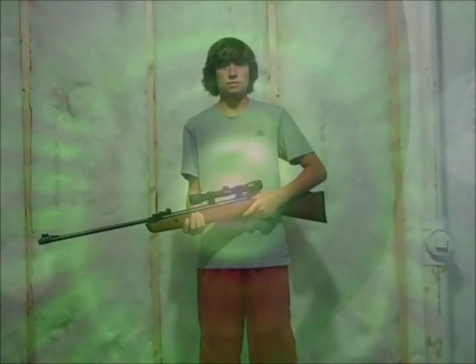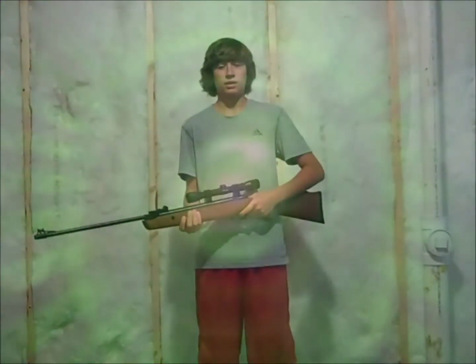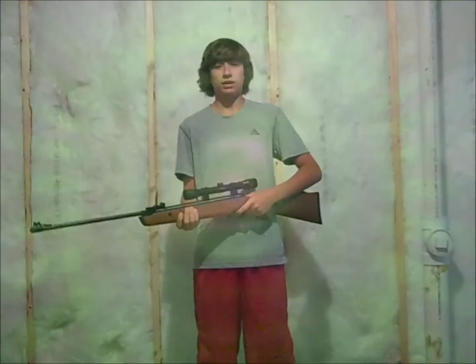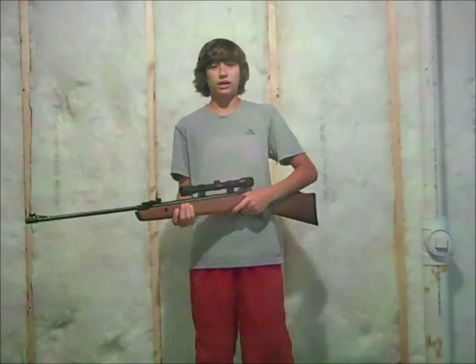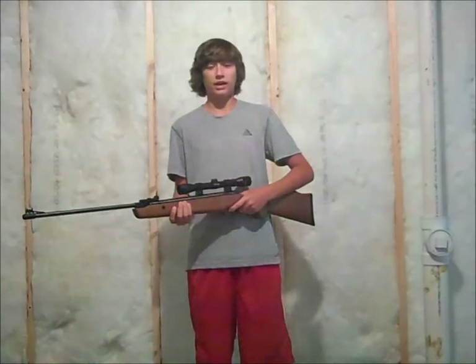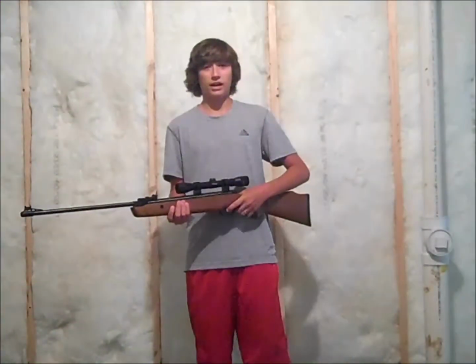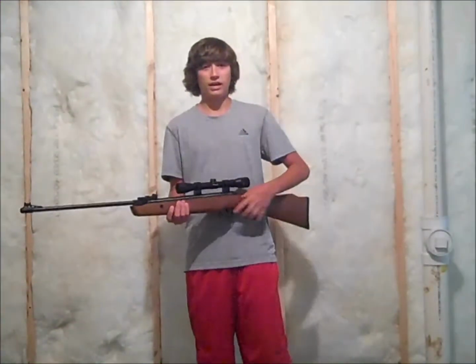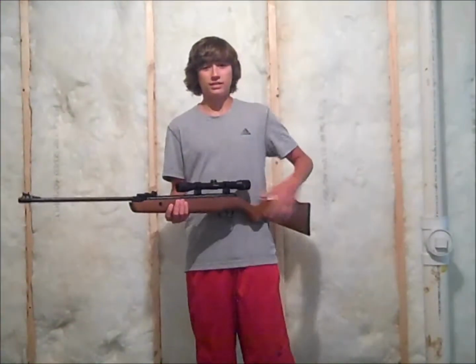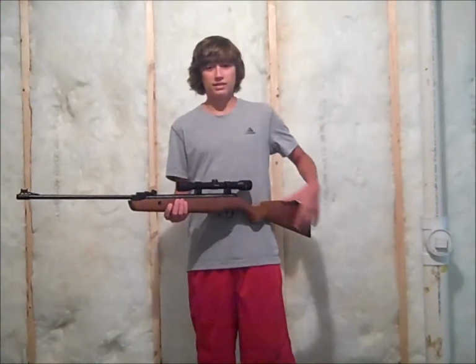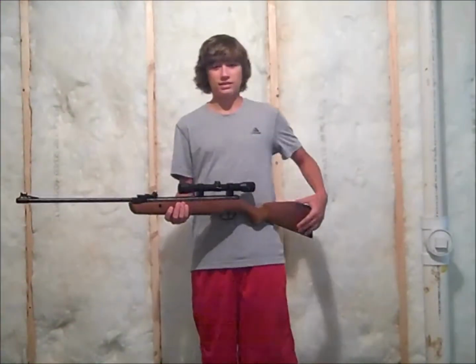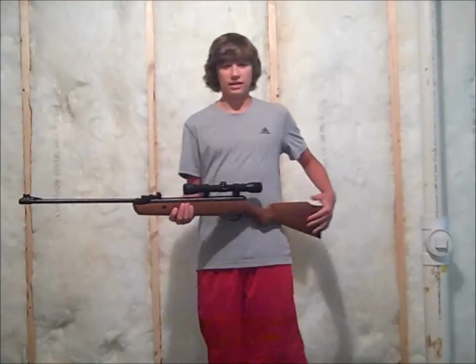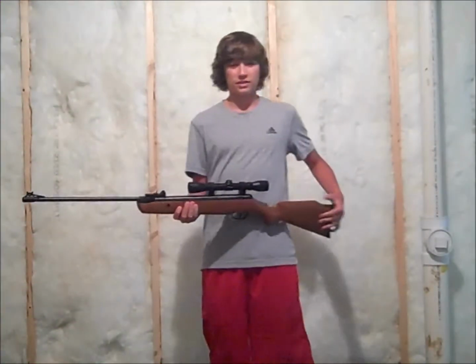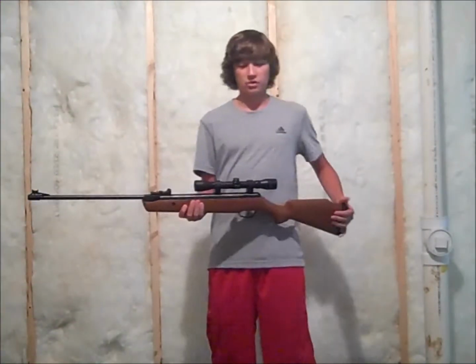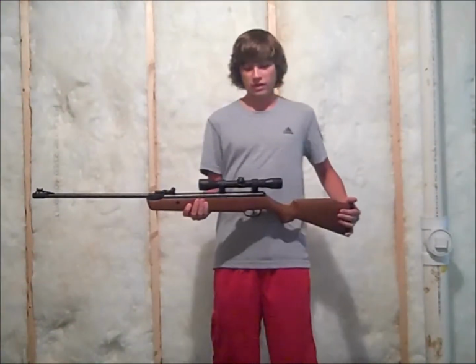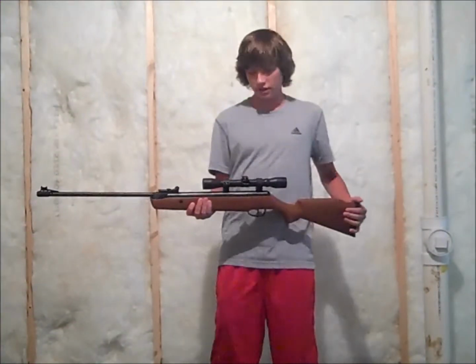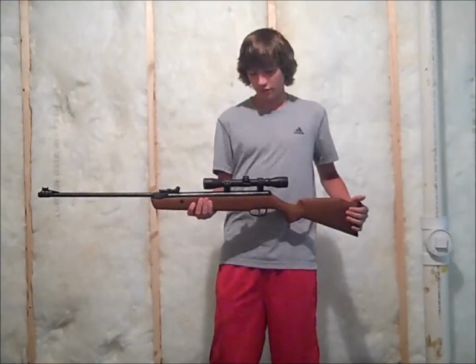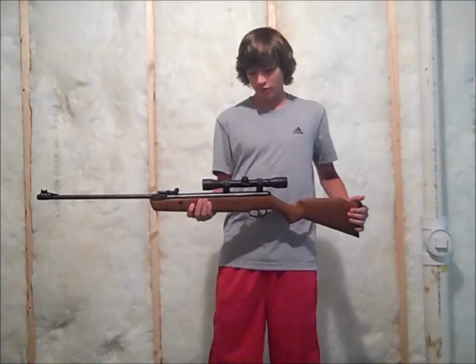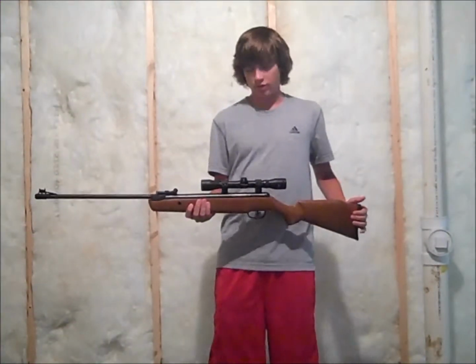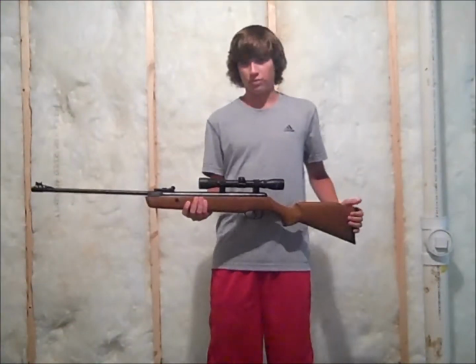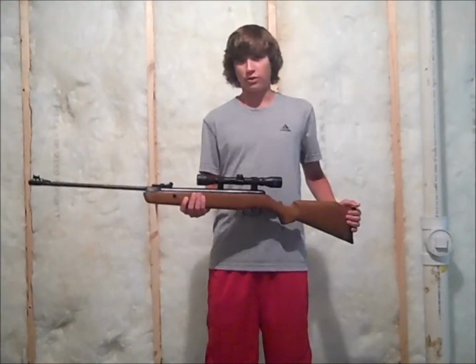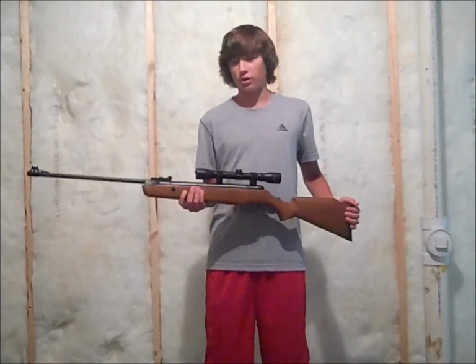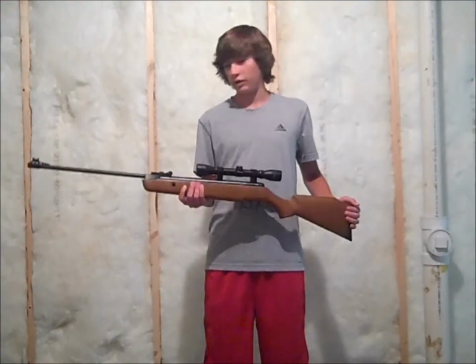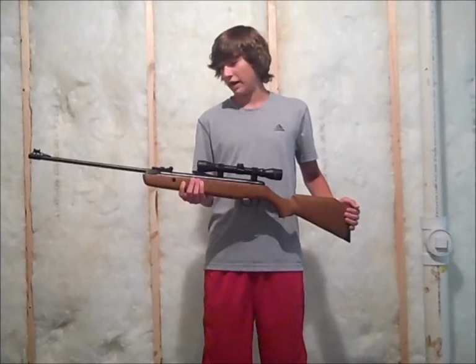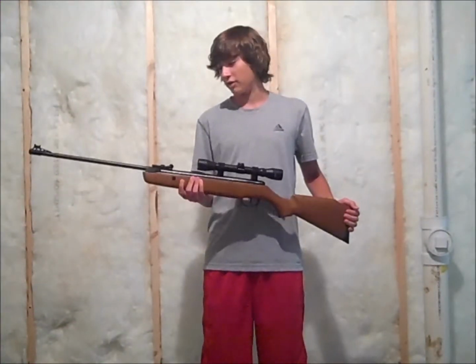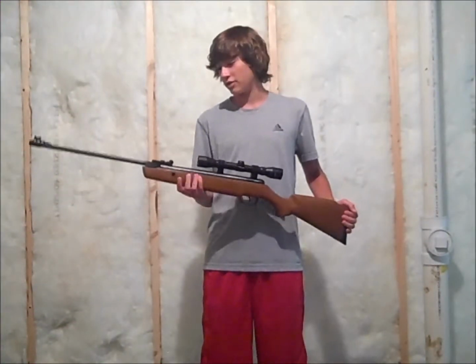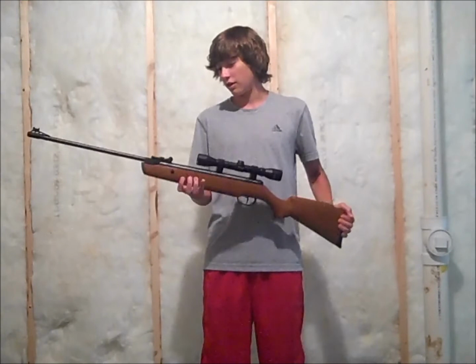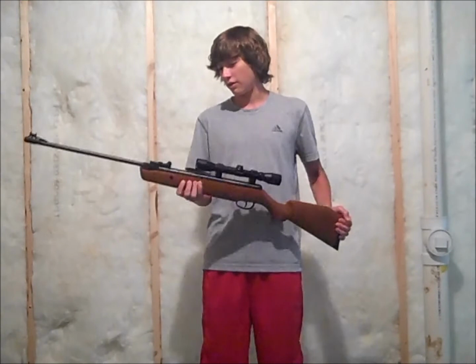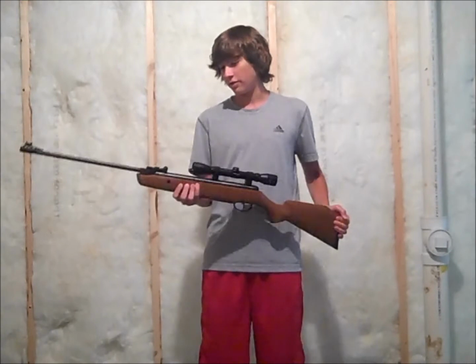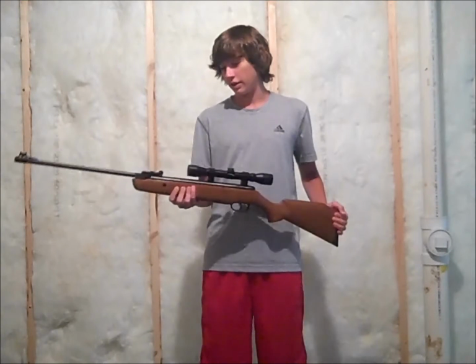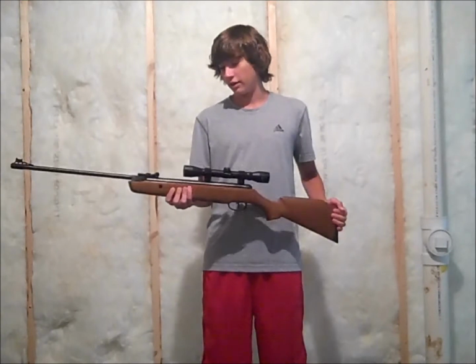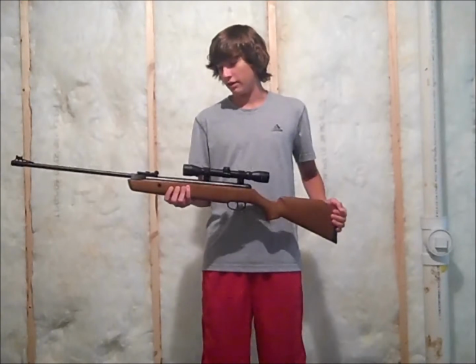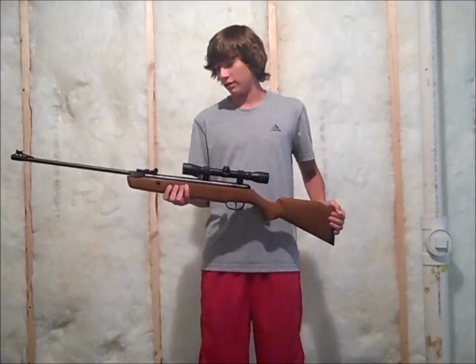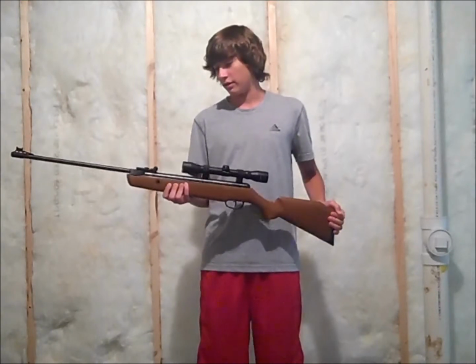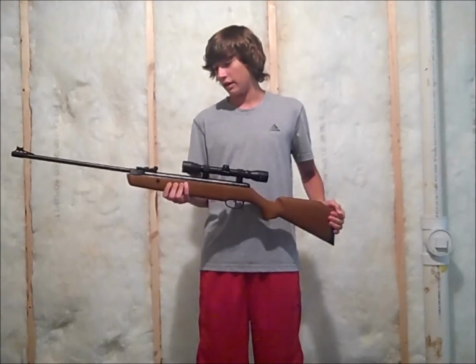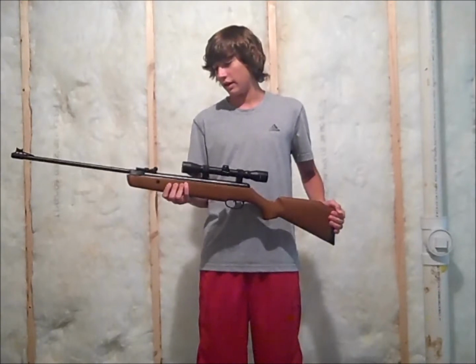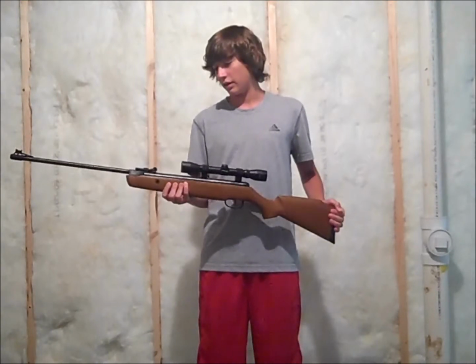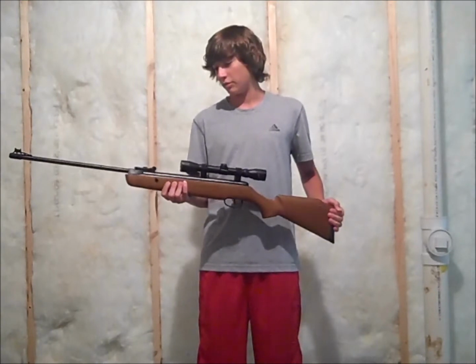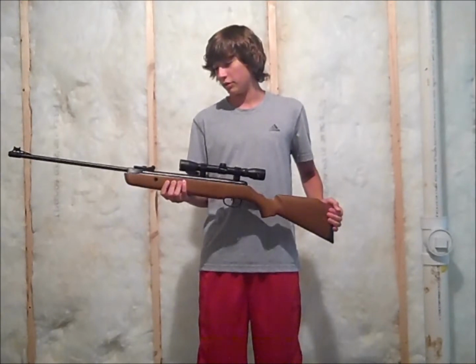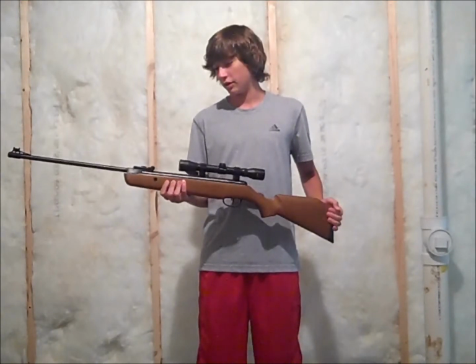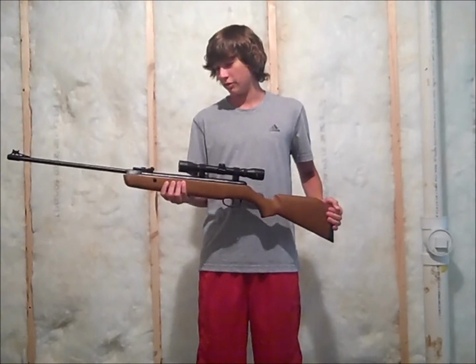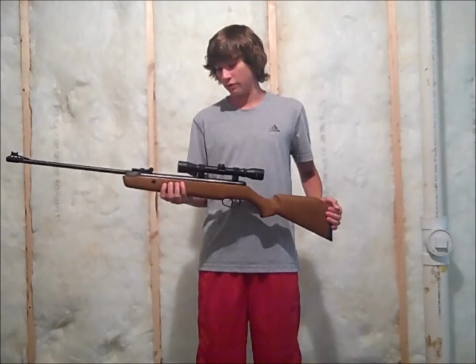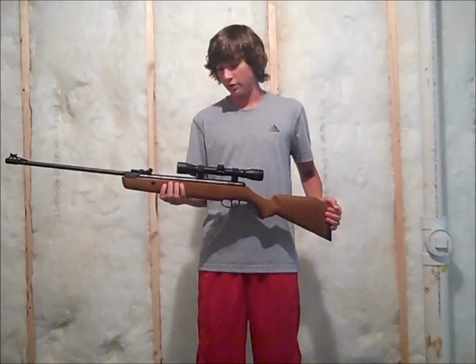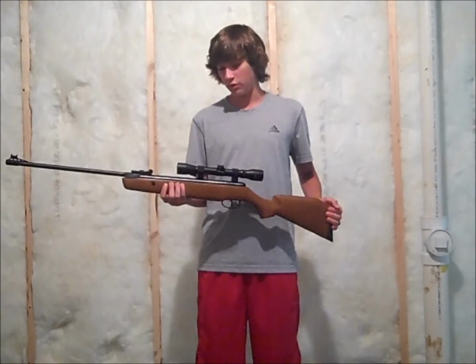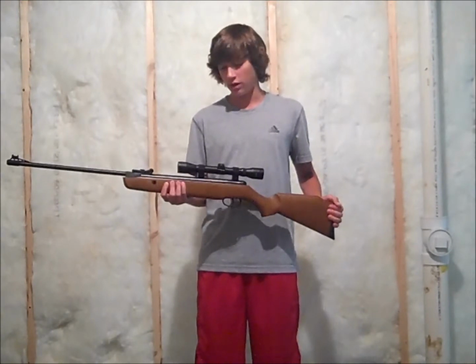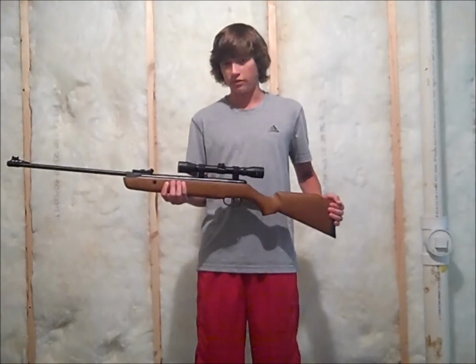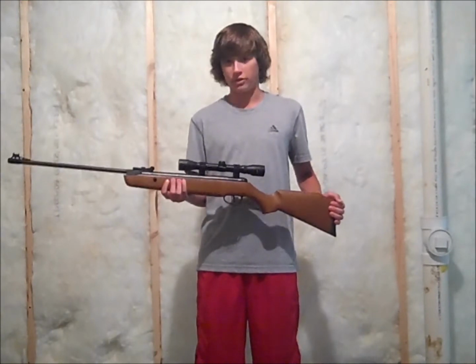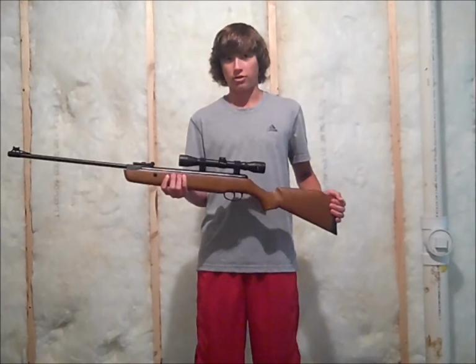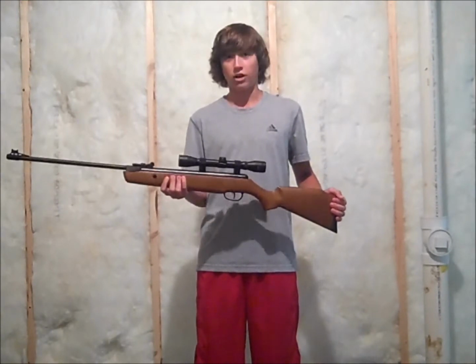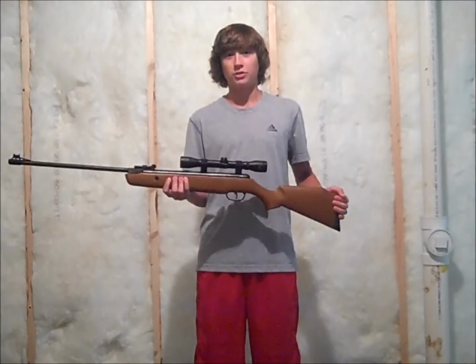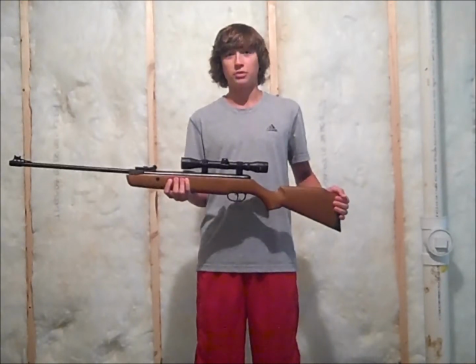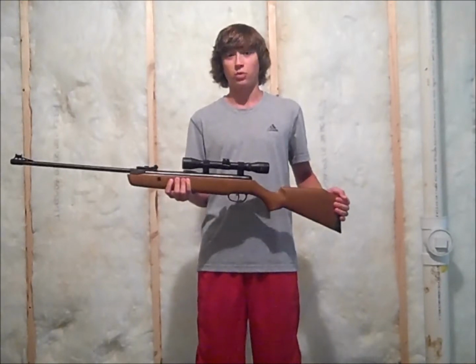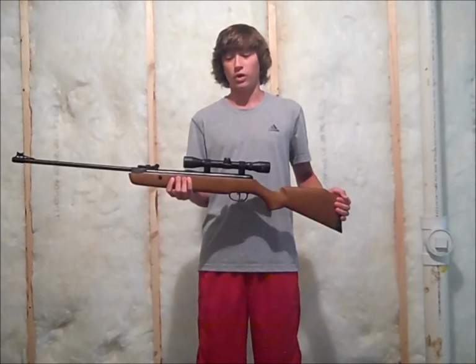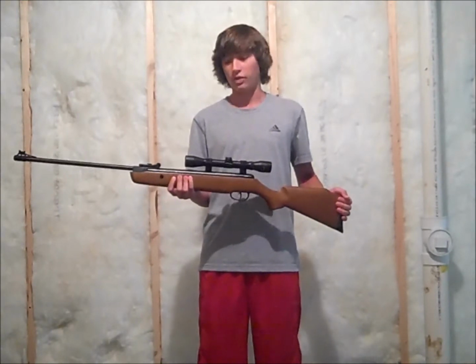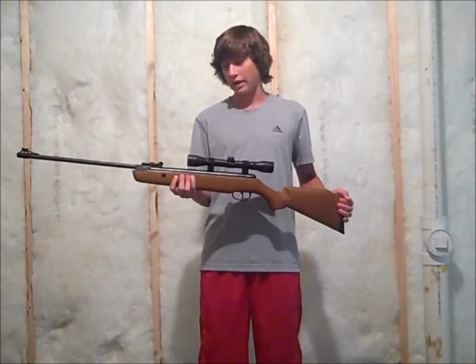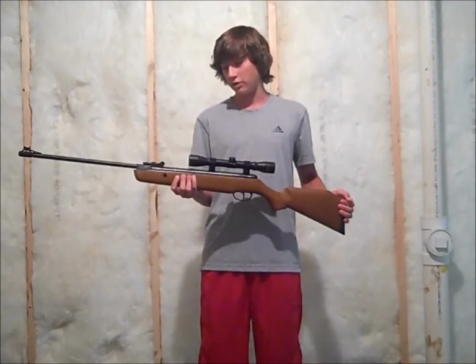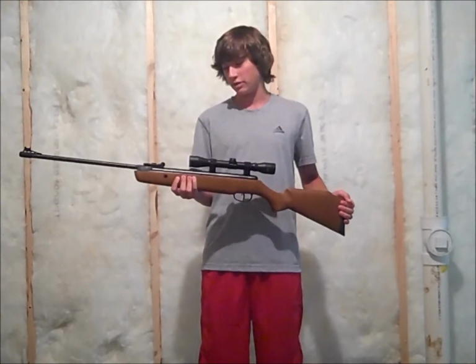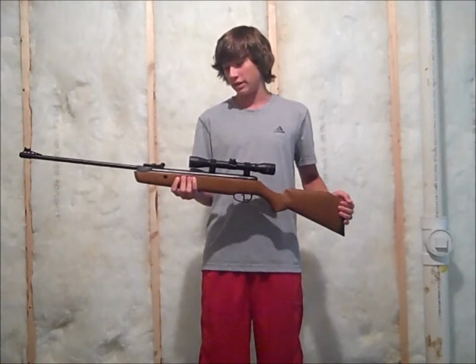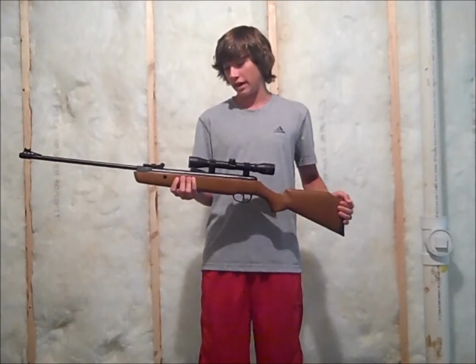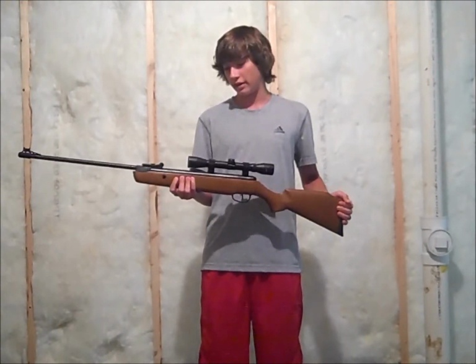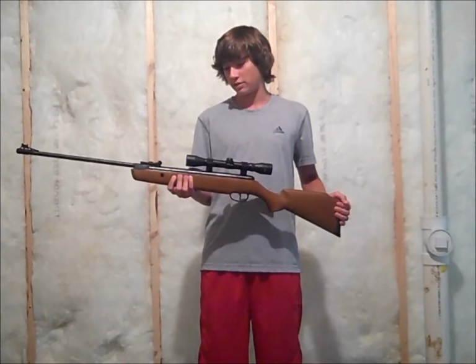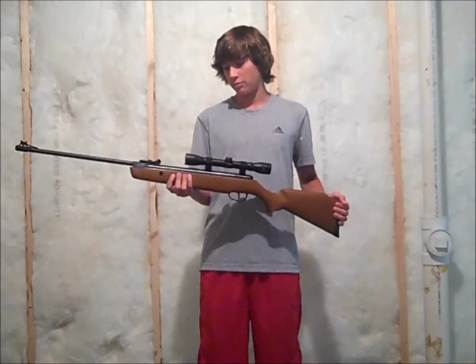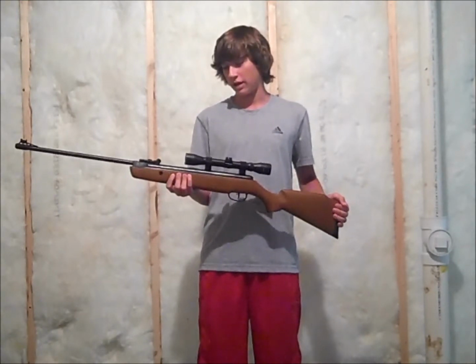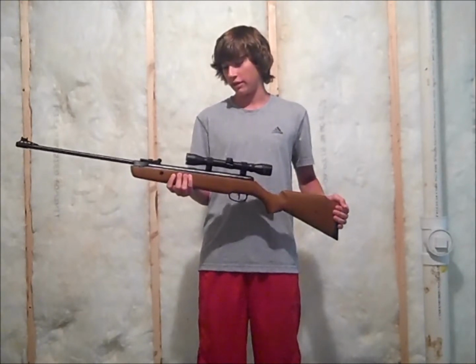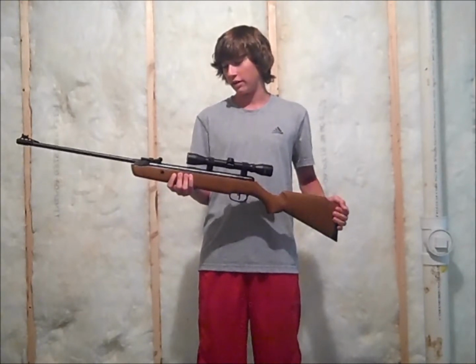Hey guys, this is Enzo here from Pro on Airsoft, and today I'm doing a review of the Crossman 1000X Pelican.